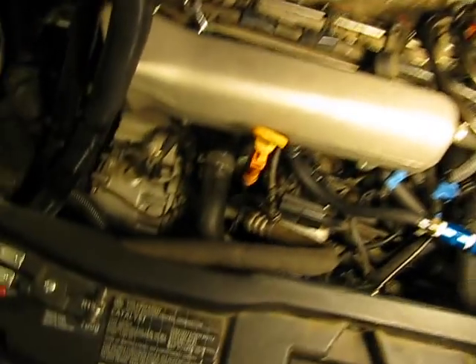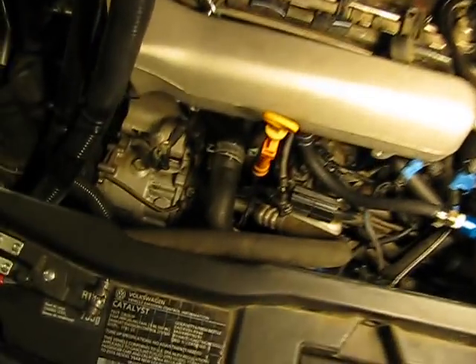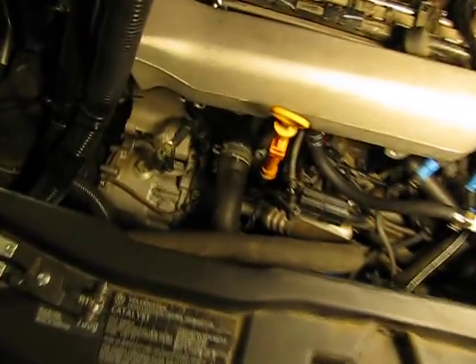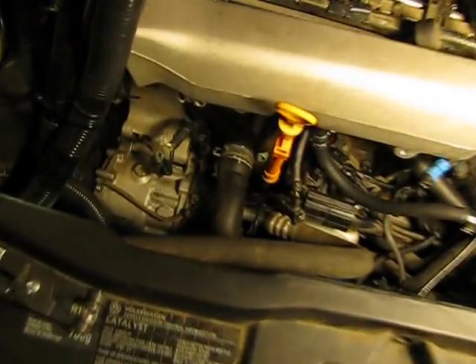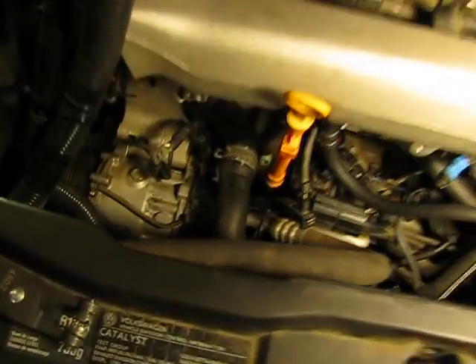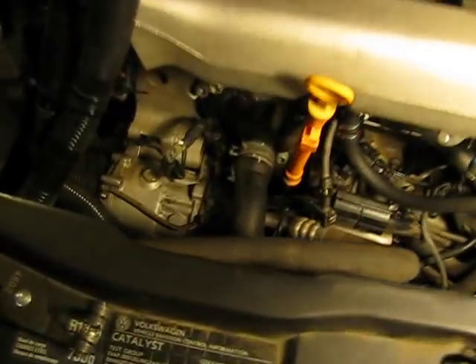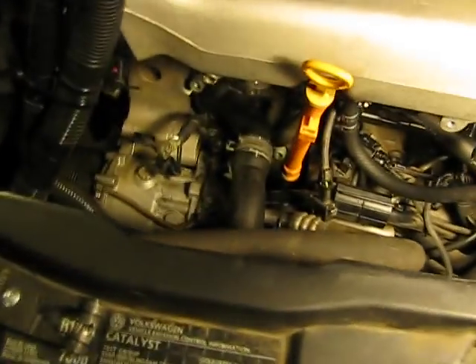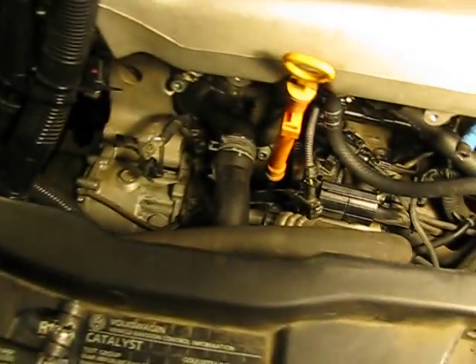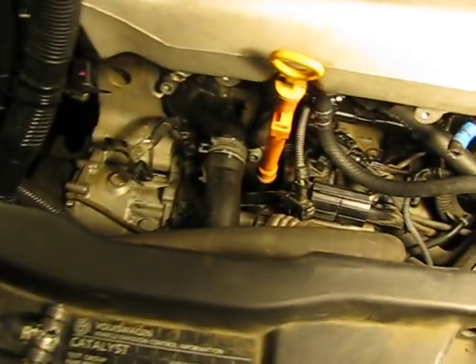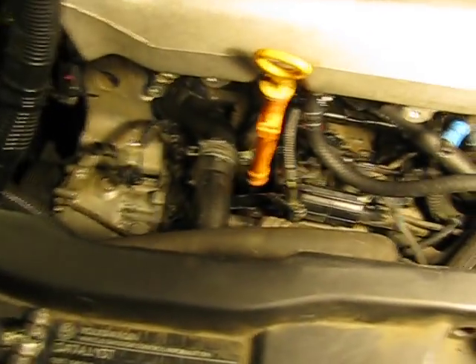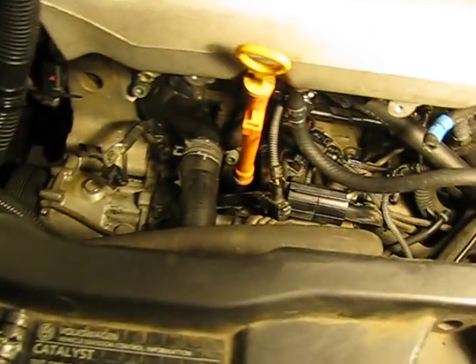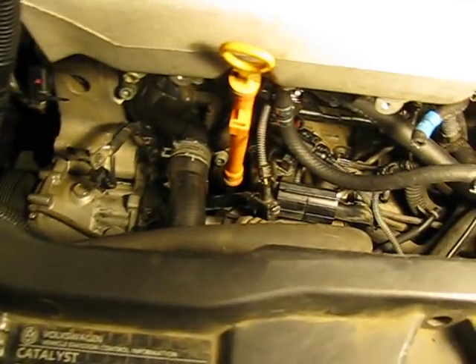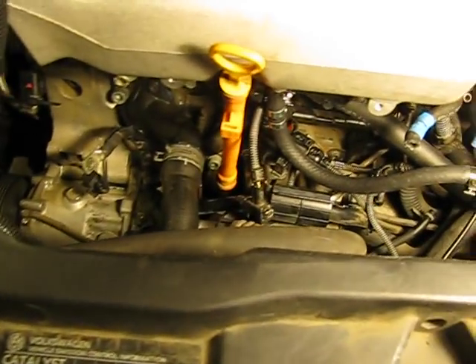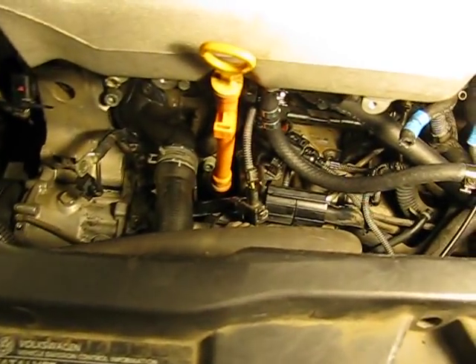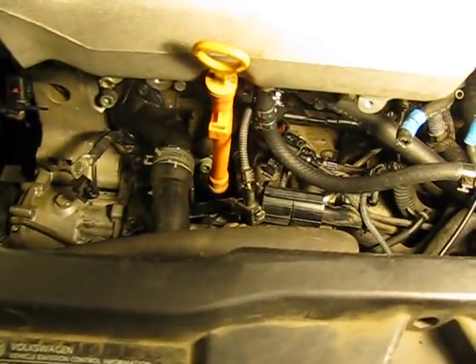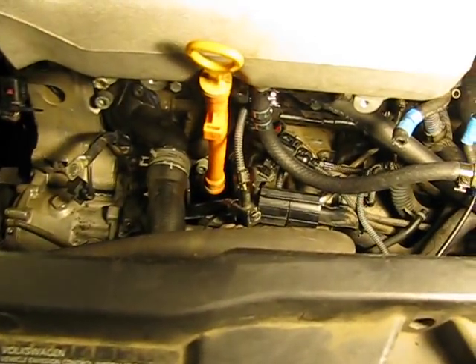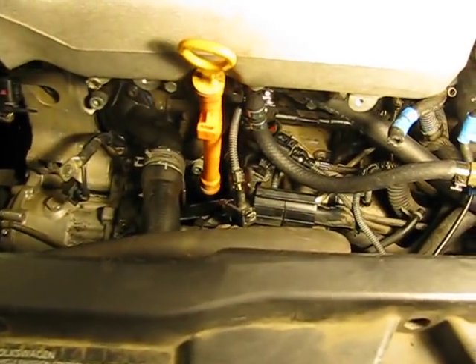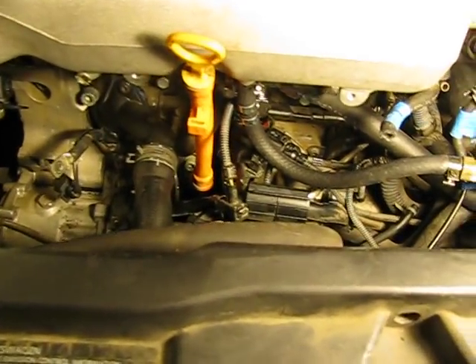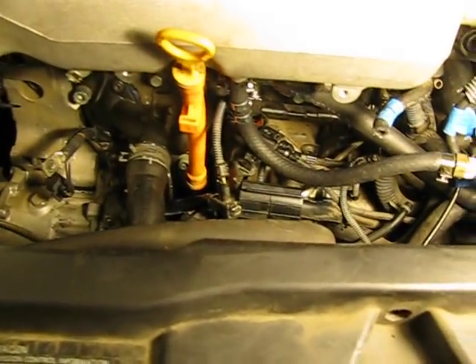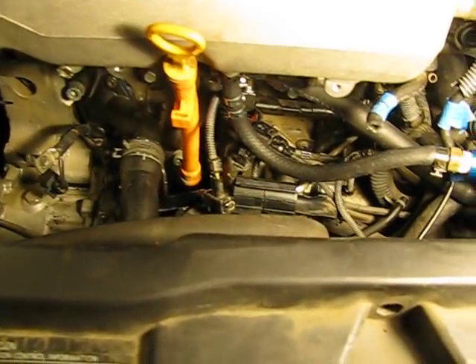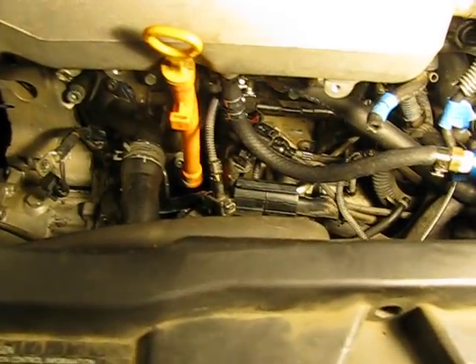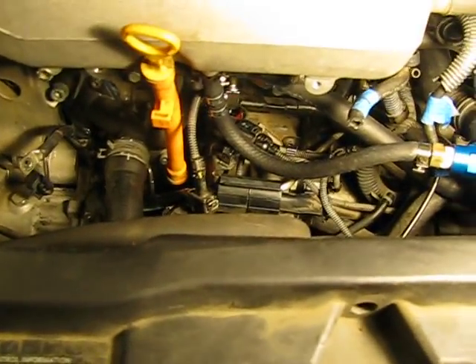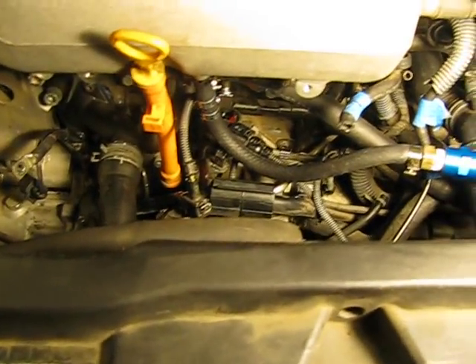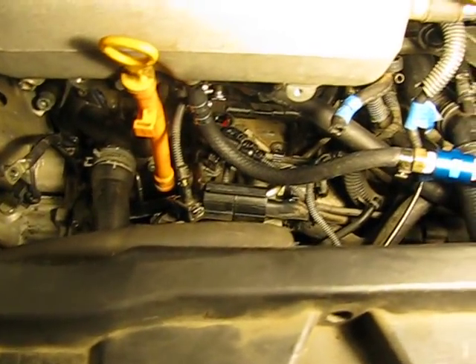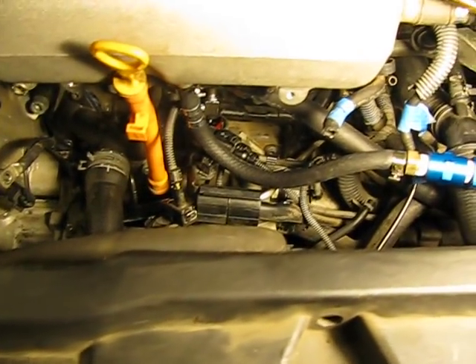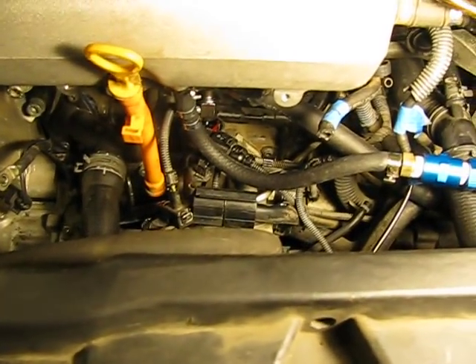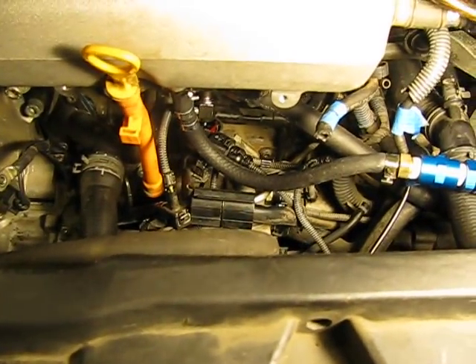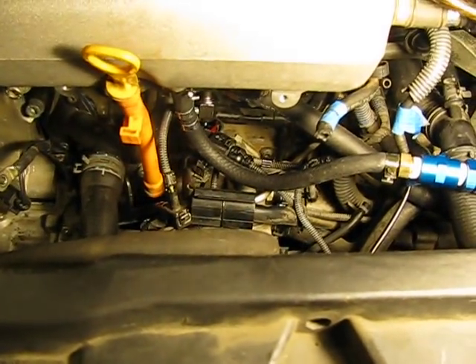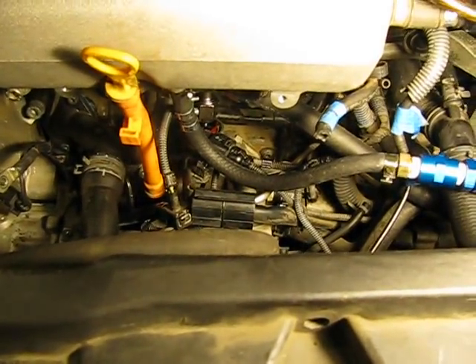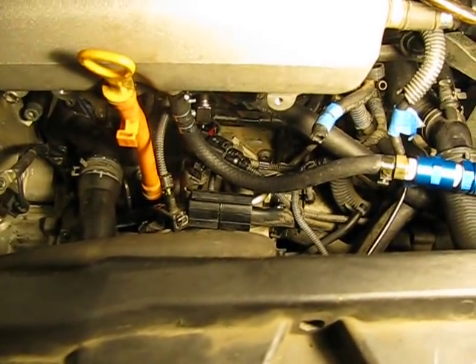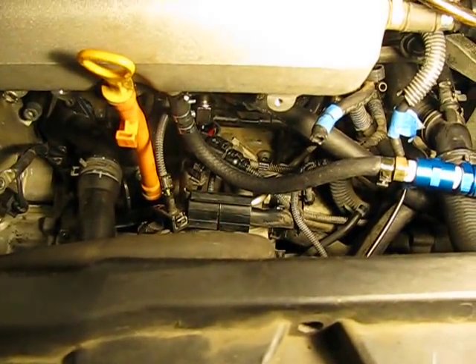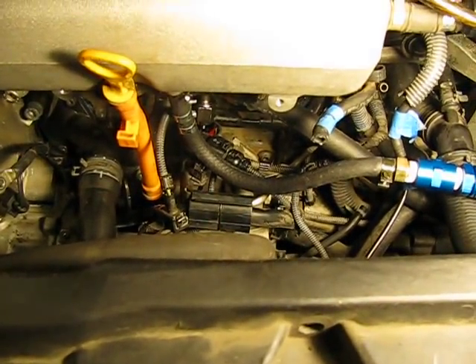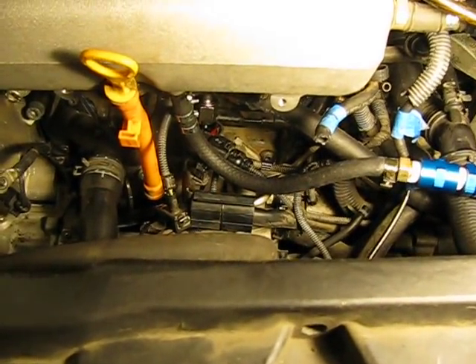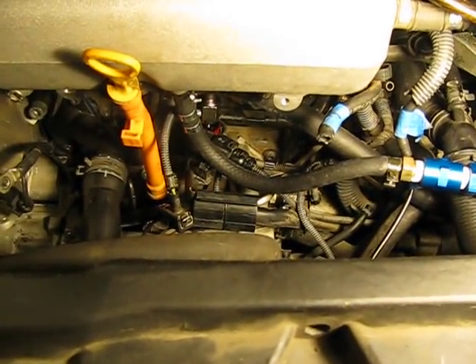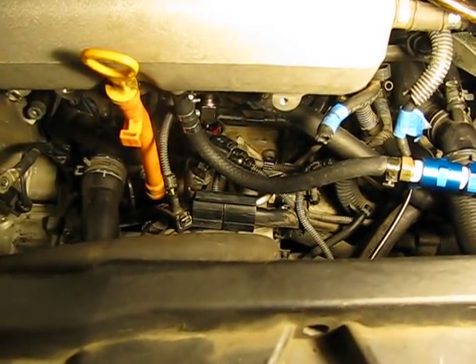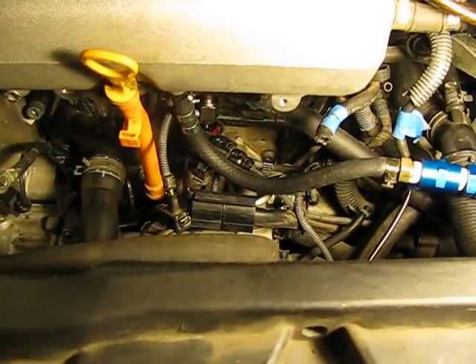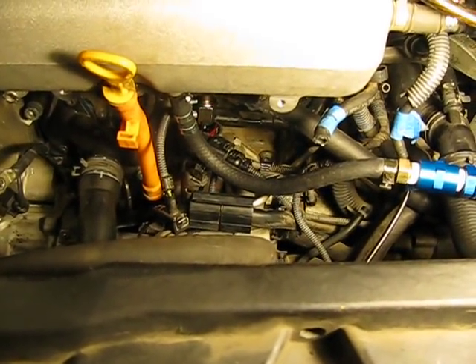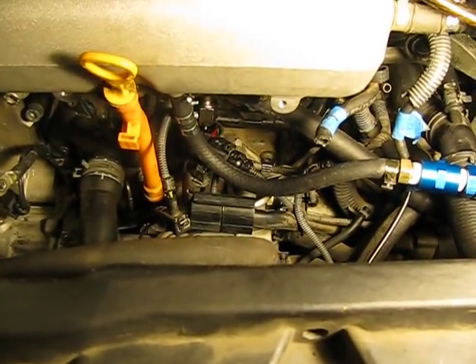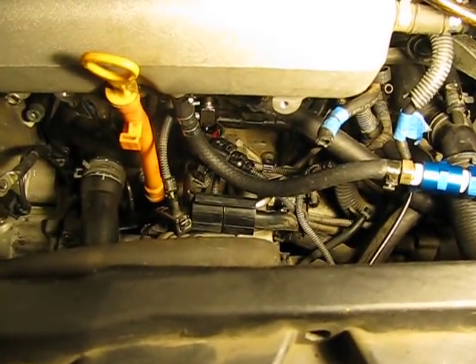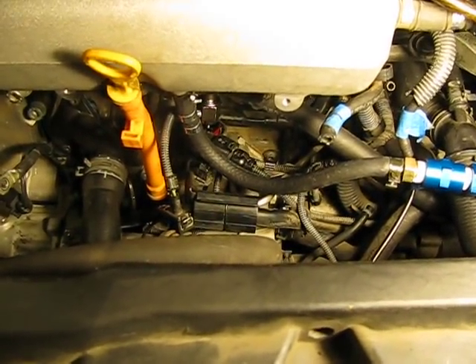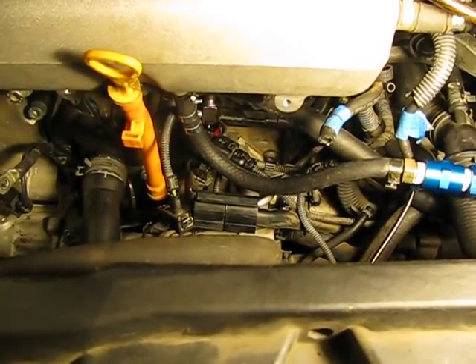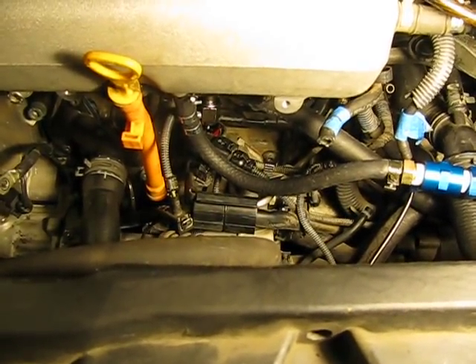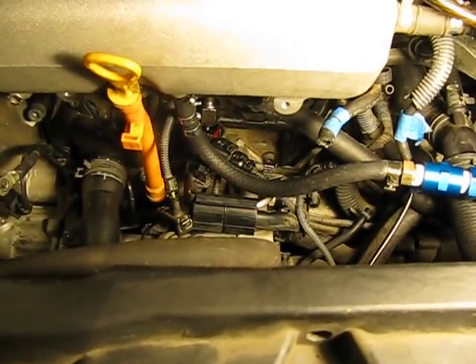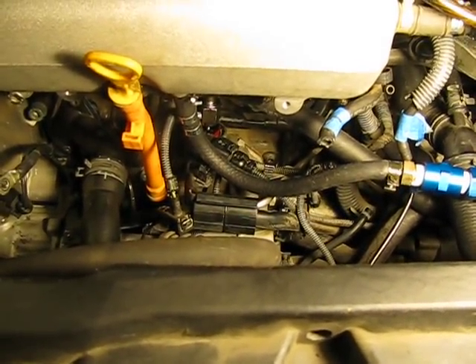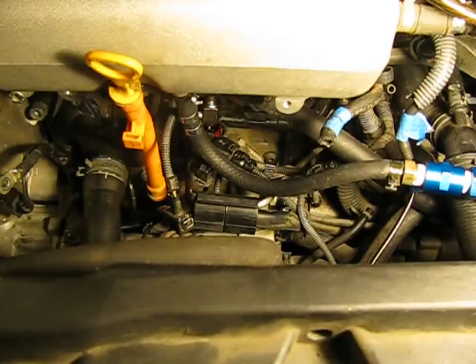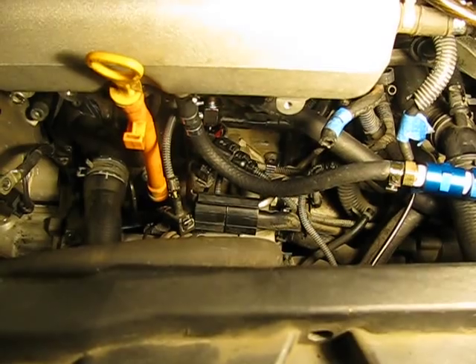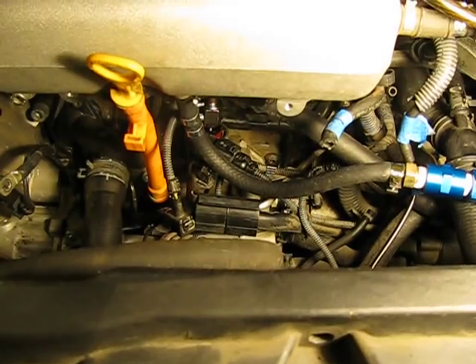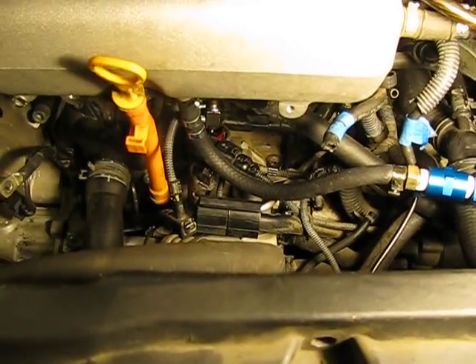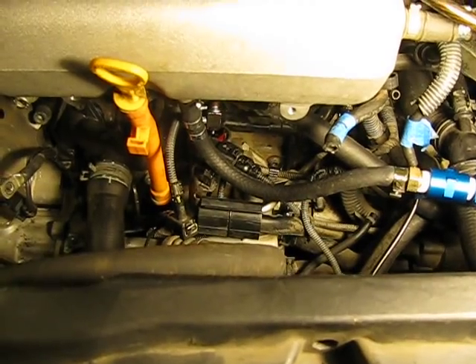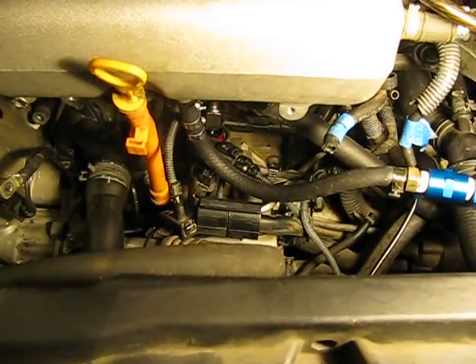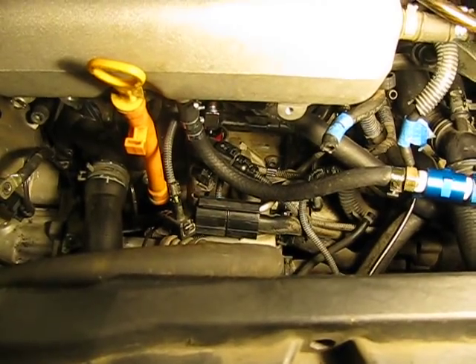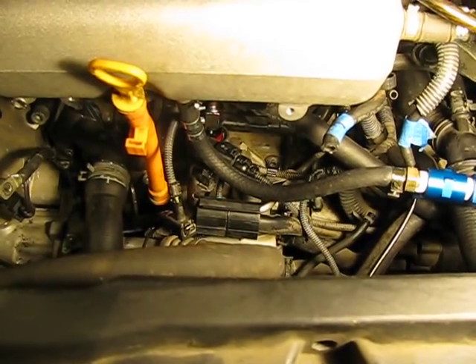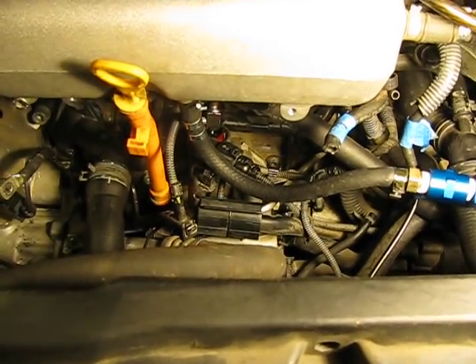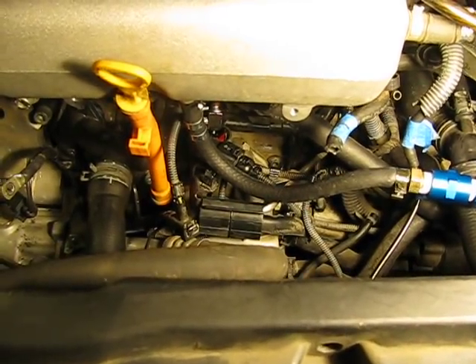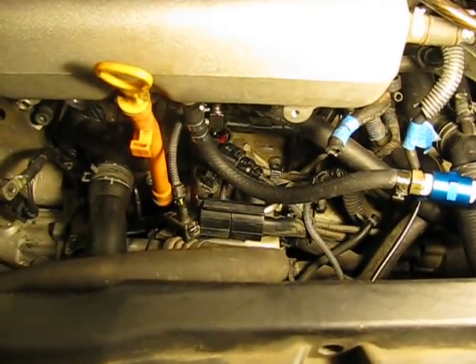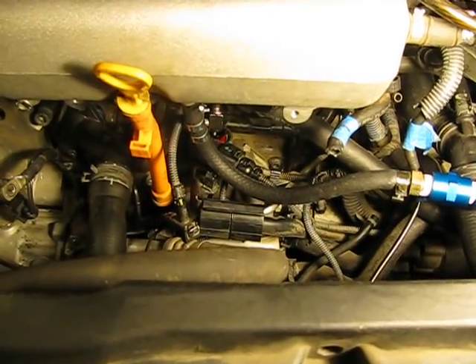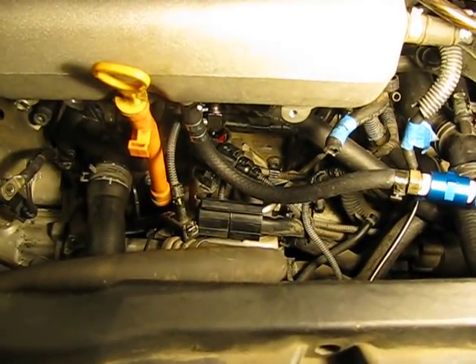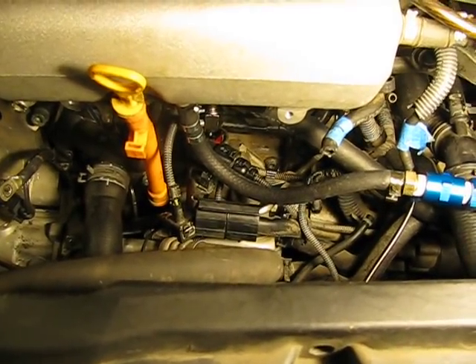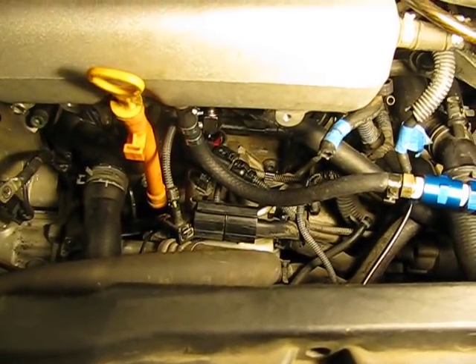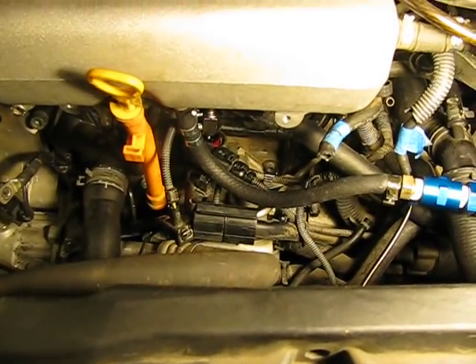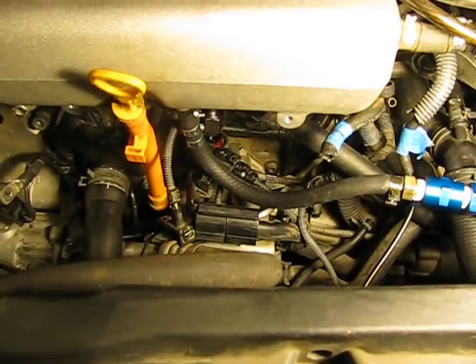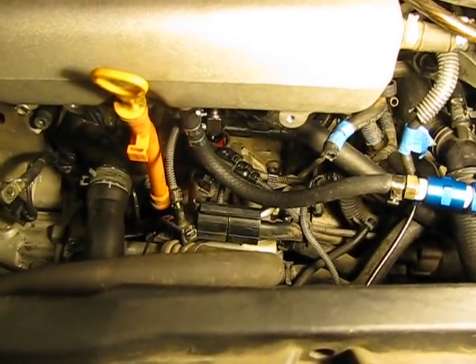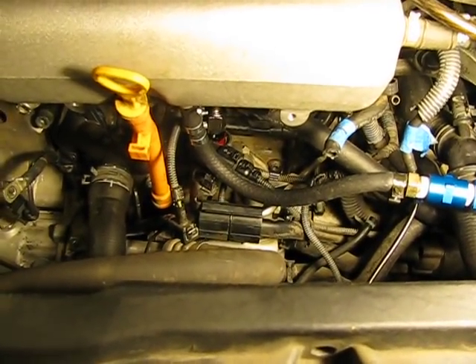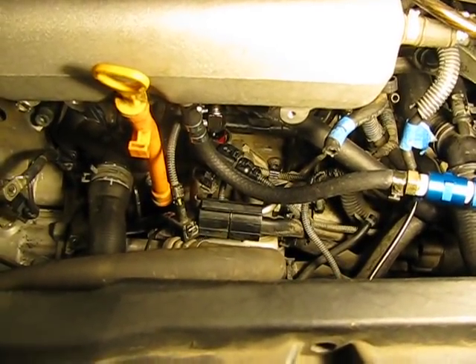Now it's time to put this all back together, and hopefully that port adapter down there seals and the car runs good.